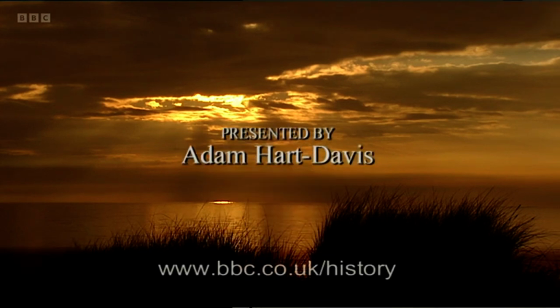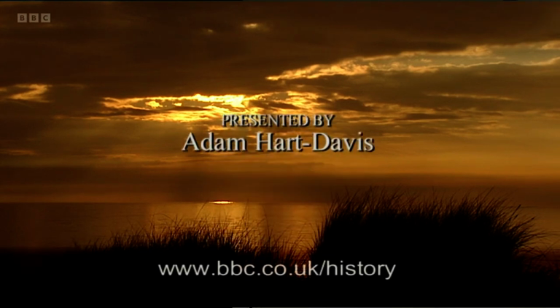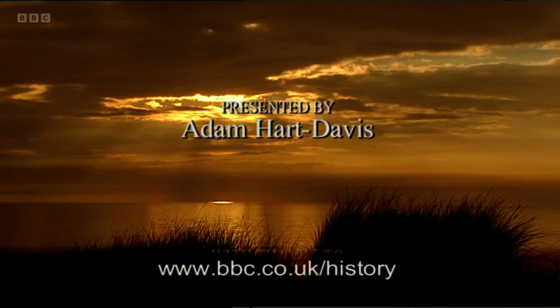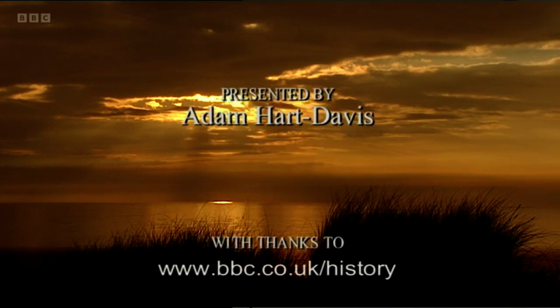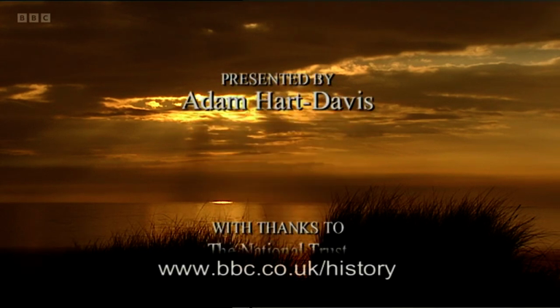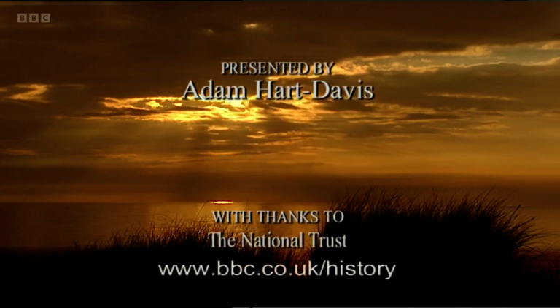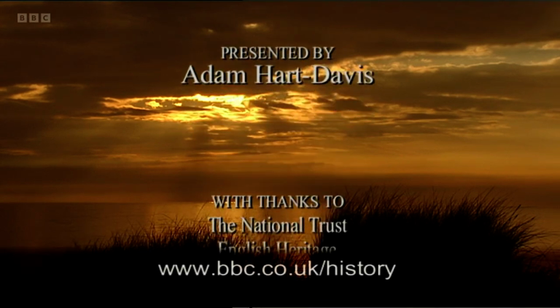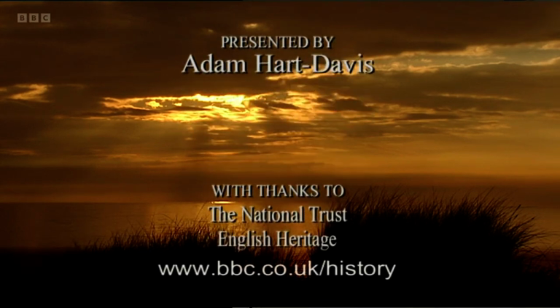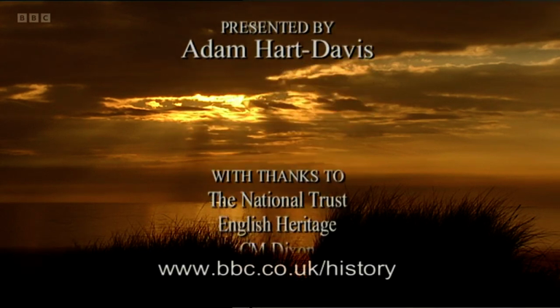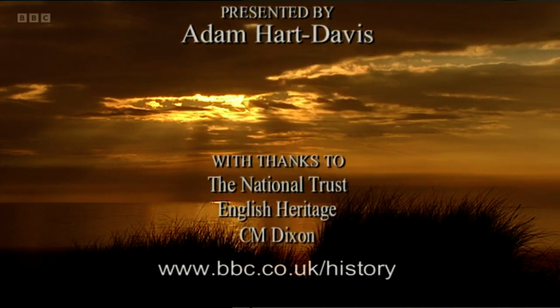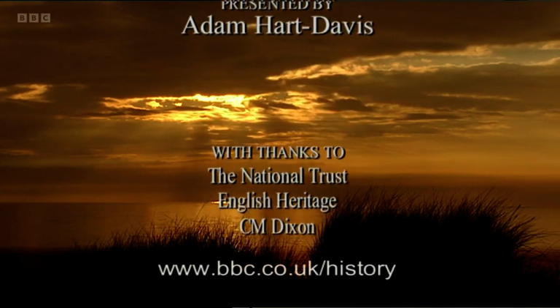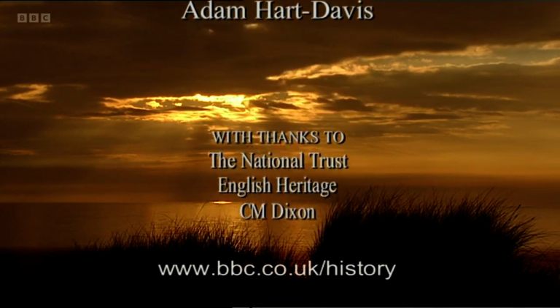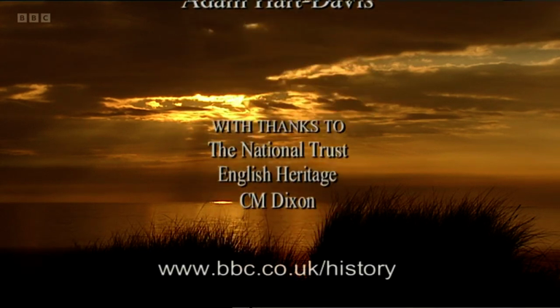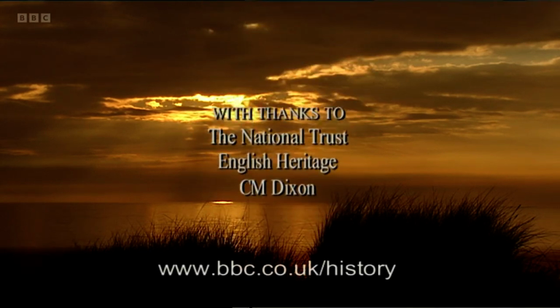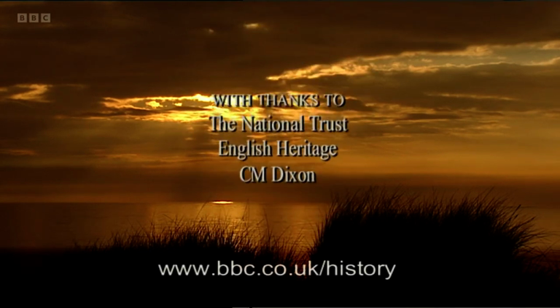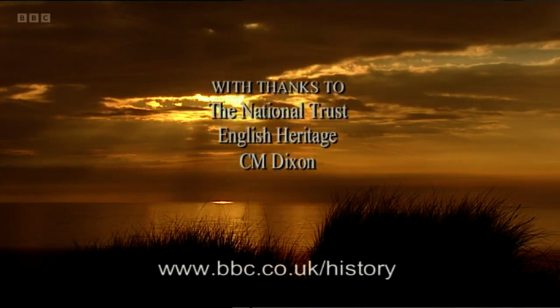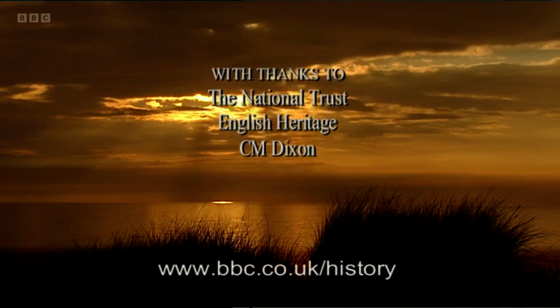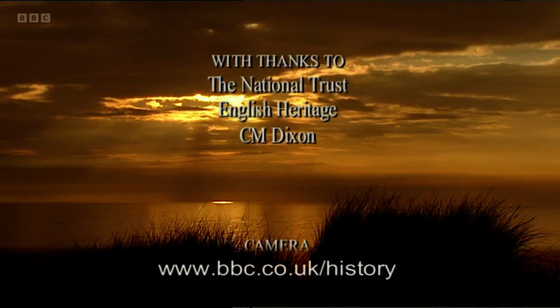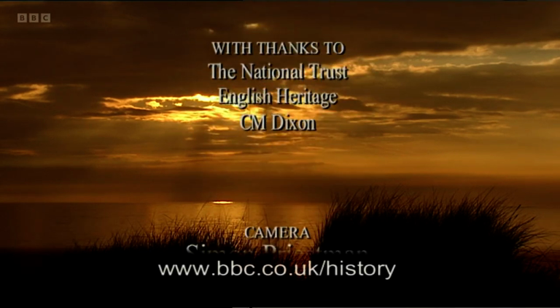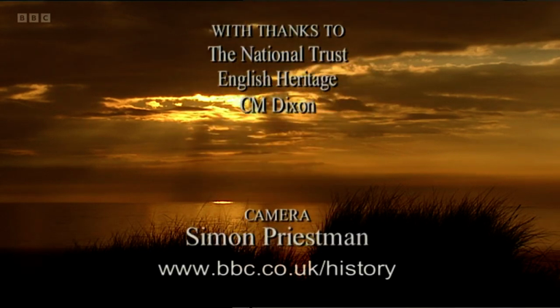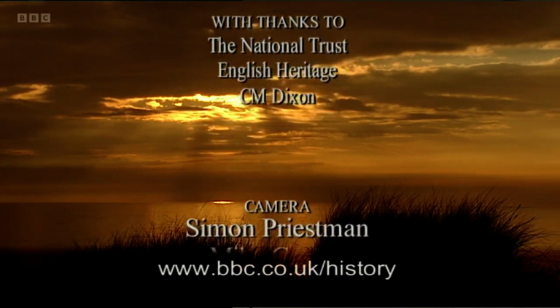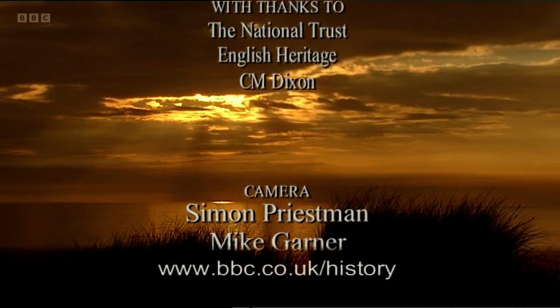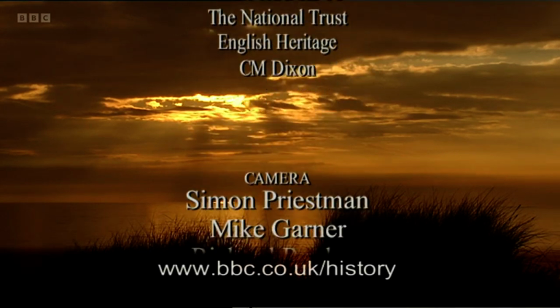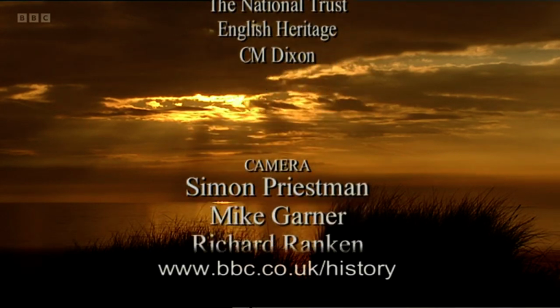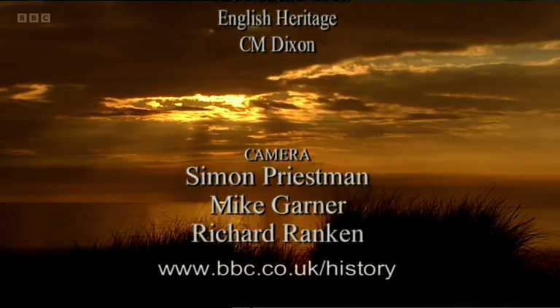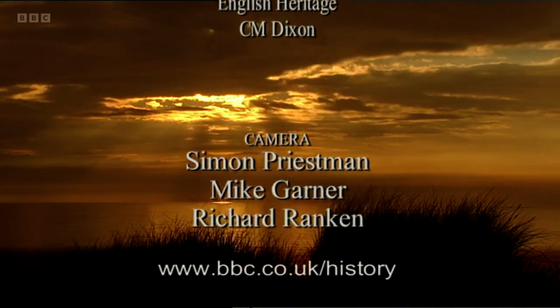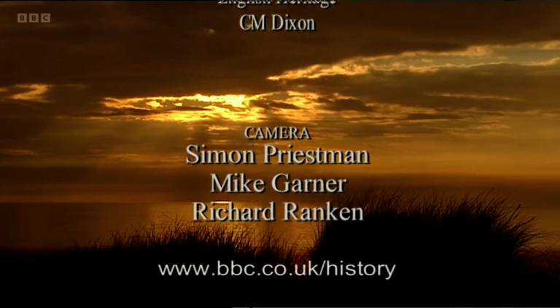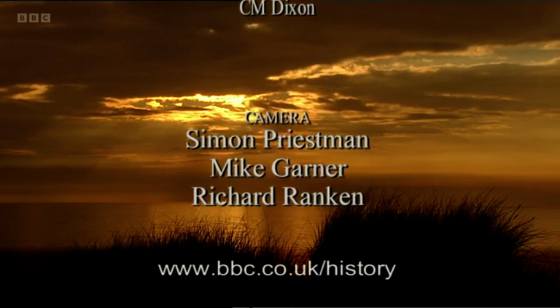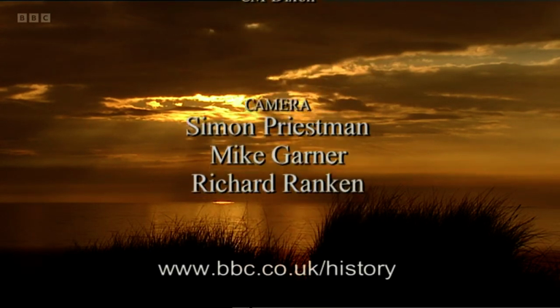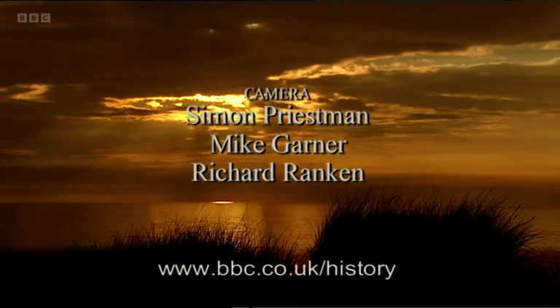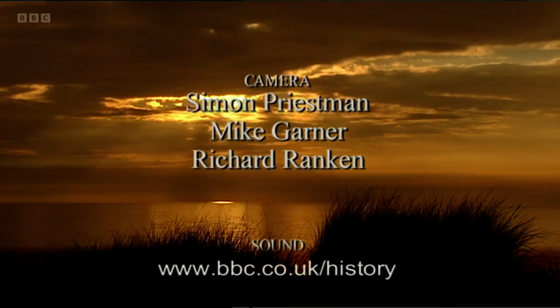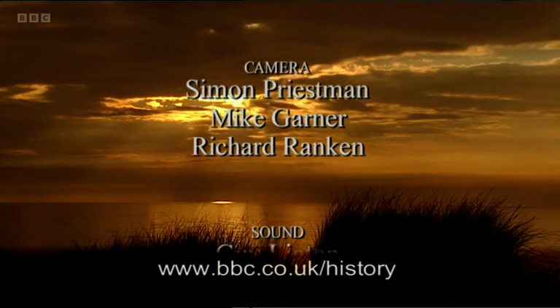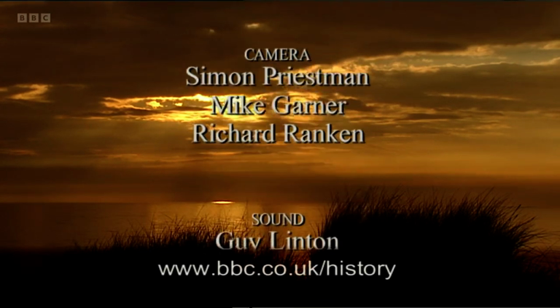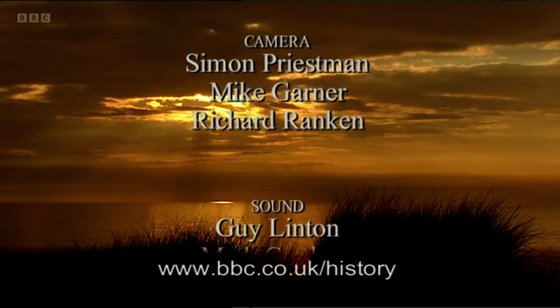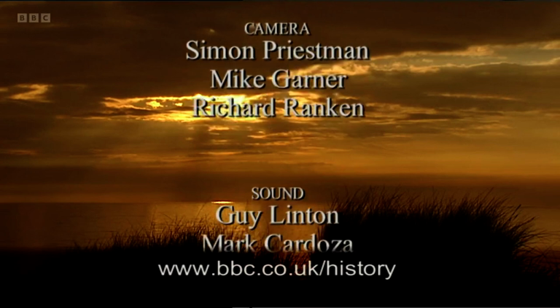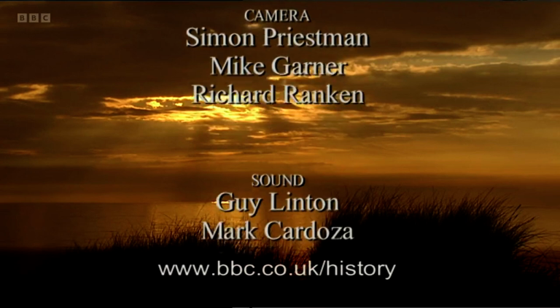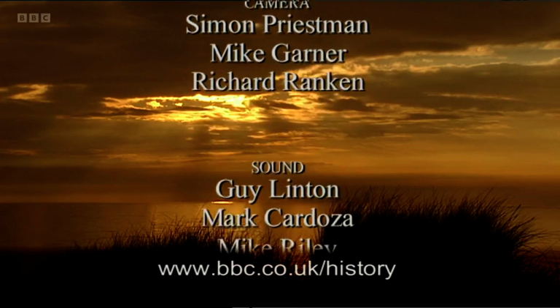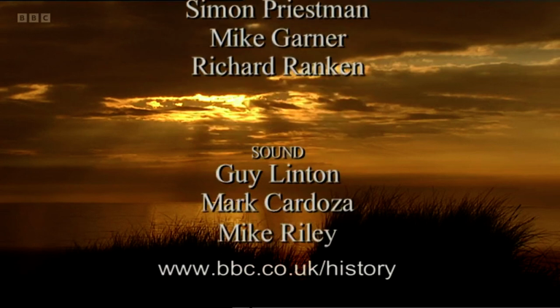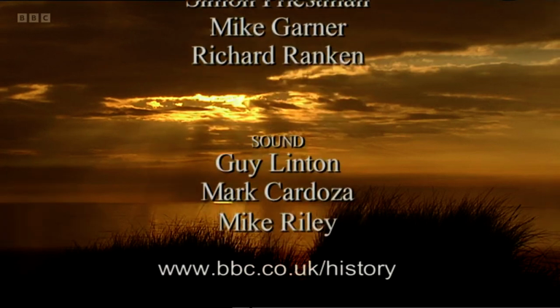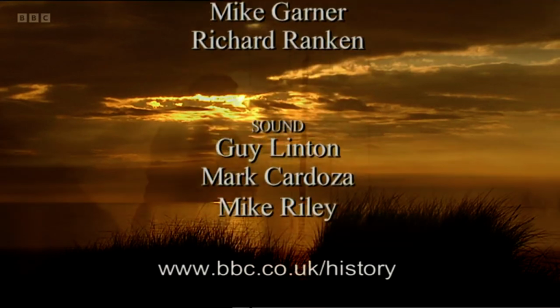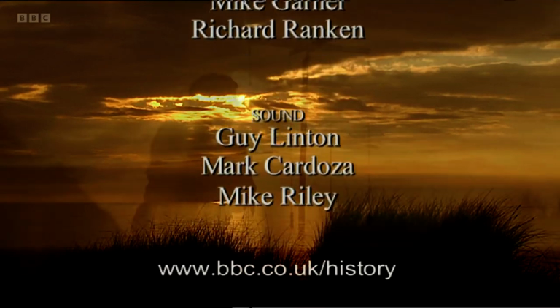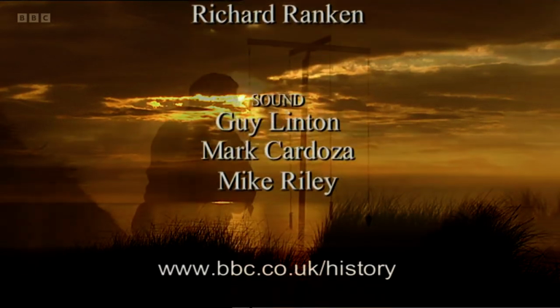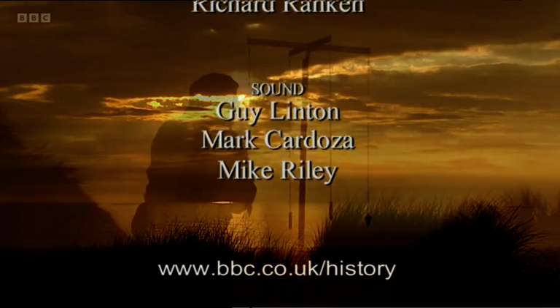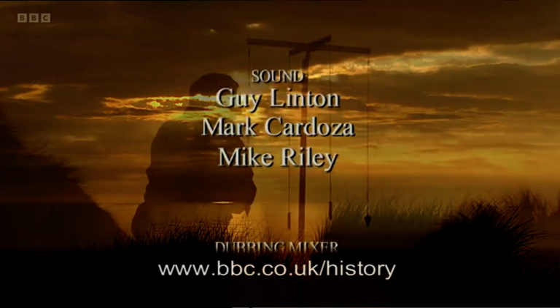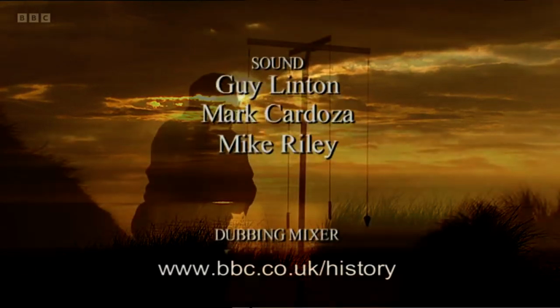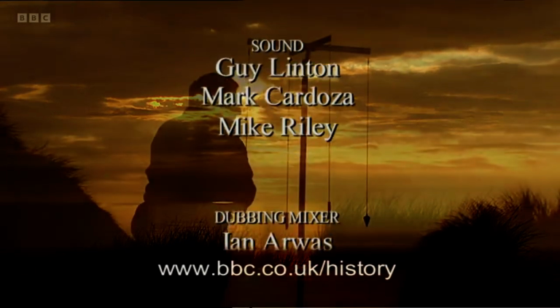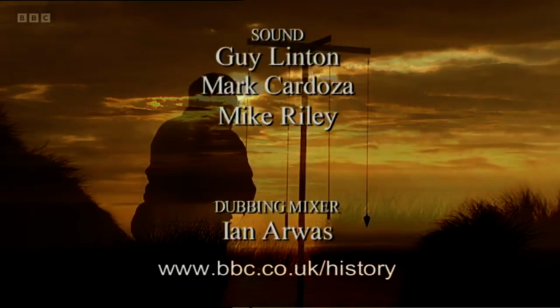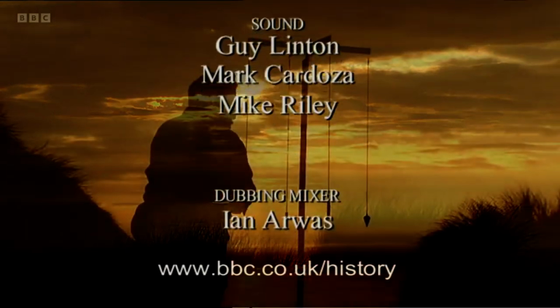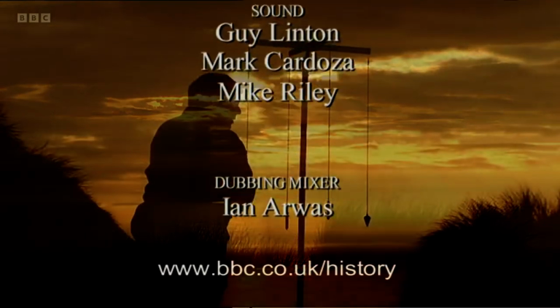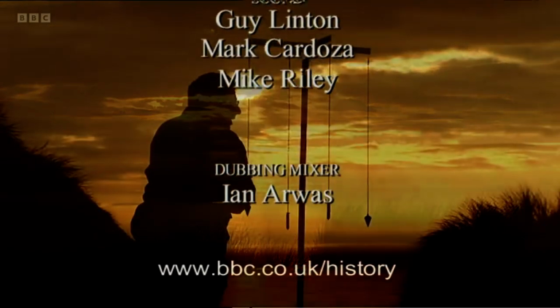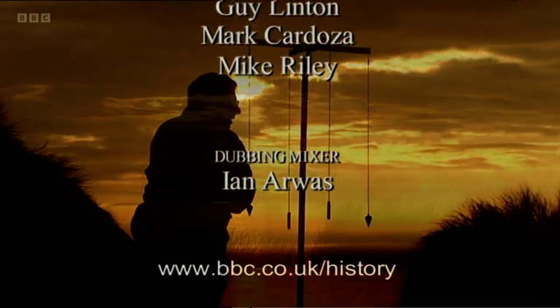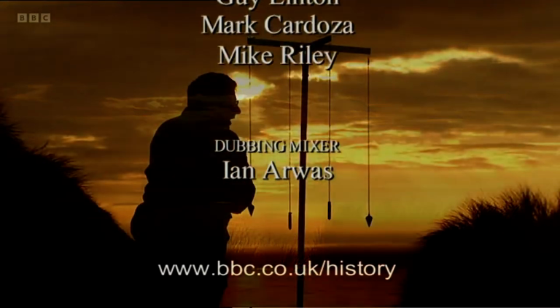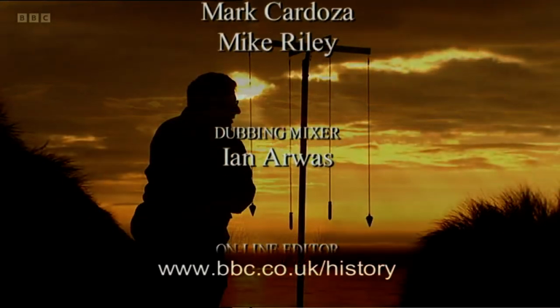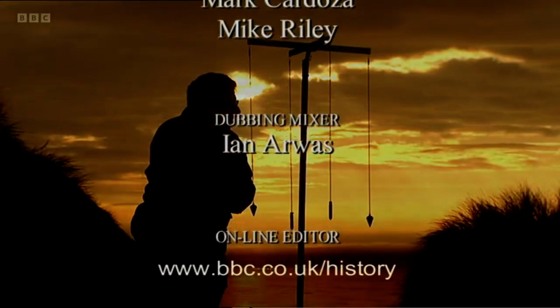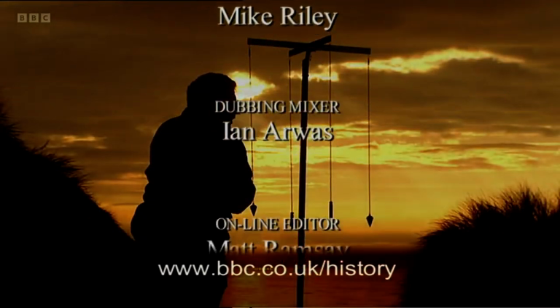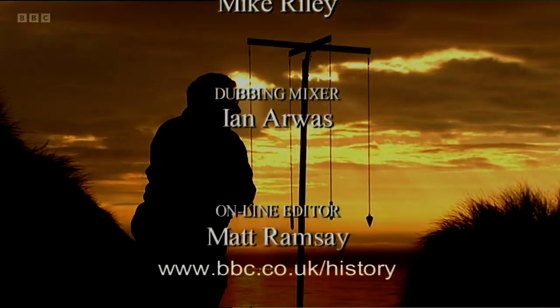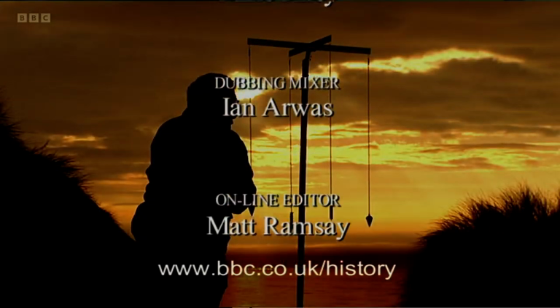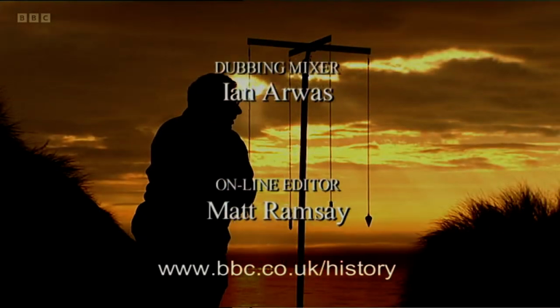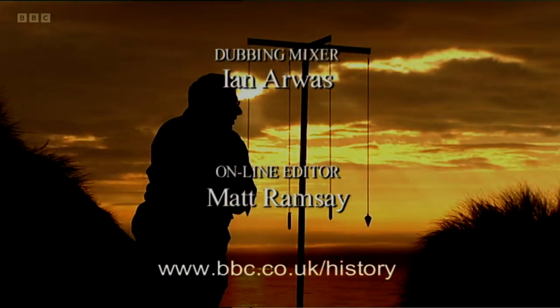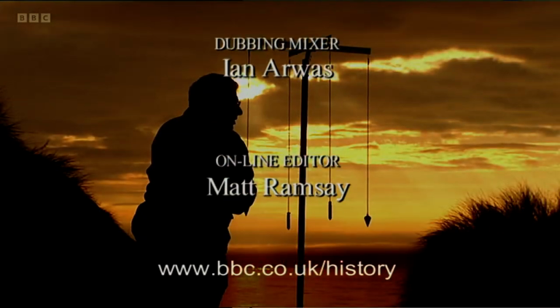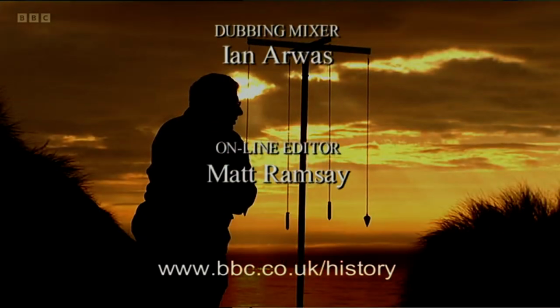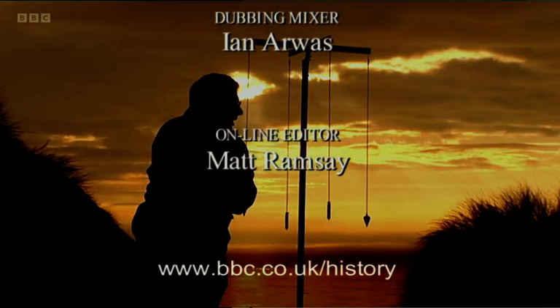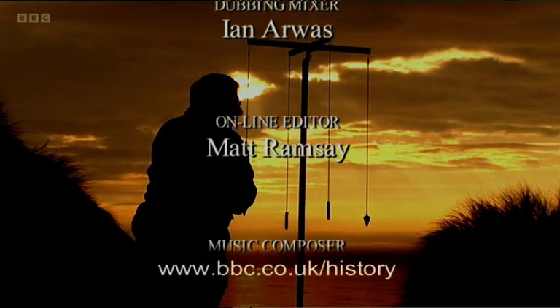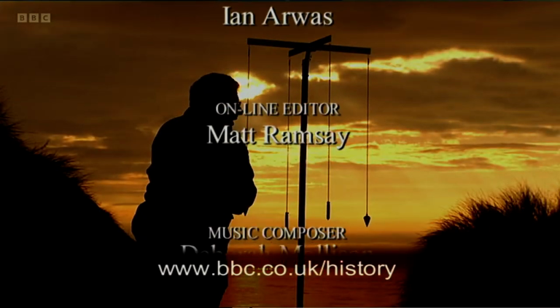In the next programme, The Edge of Empire: Life on Hadrian's Wall. There's loads more about what the Romans did on the BBC History website.